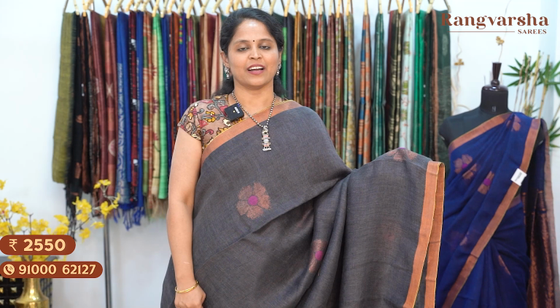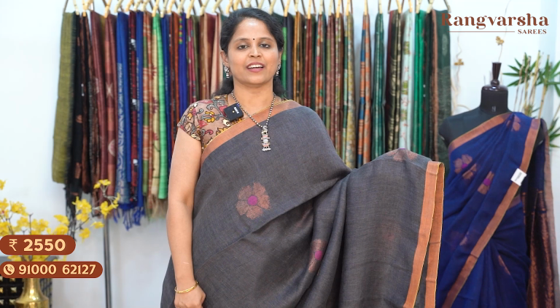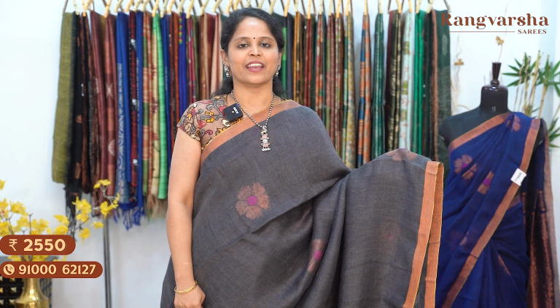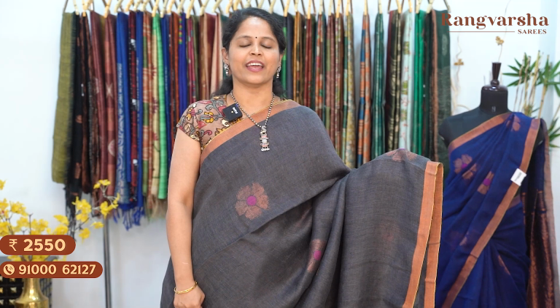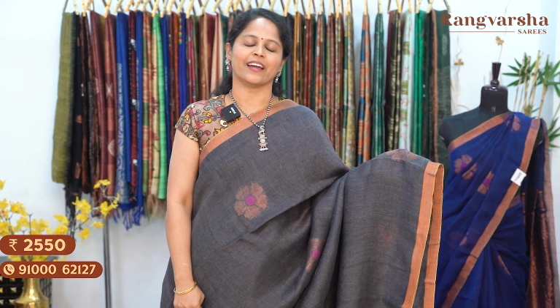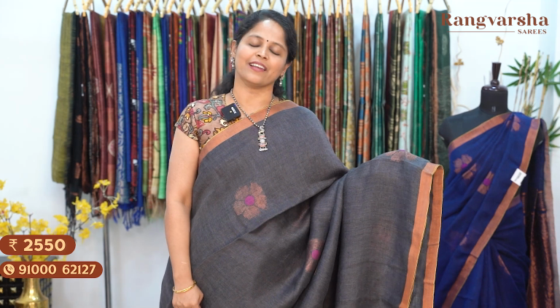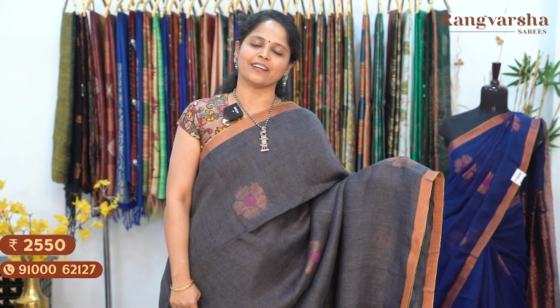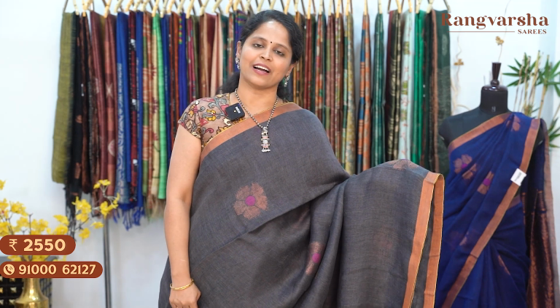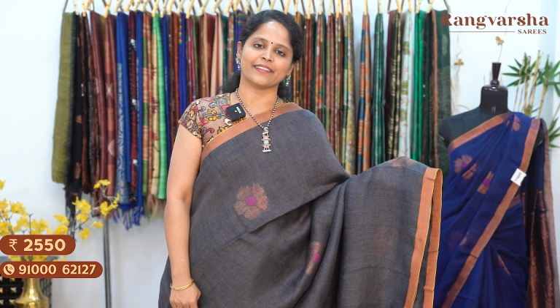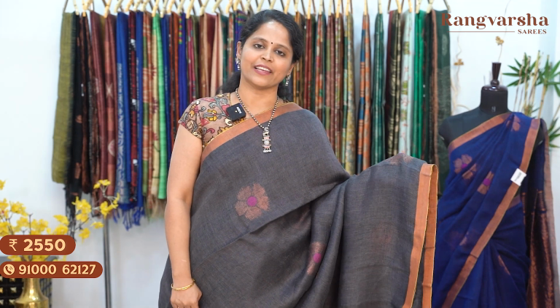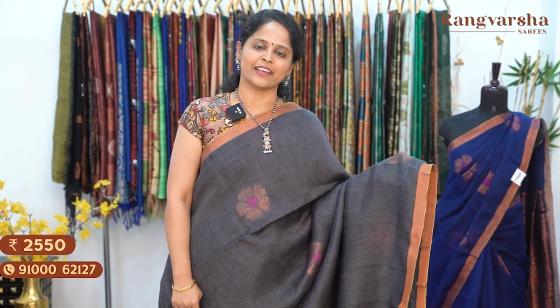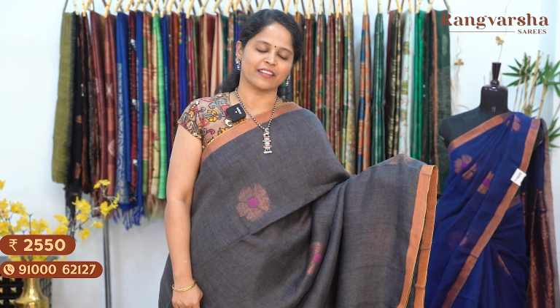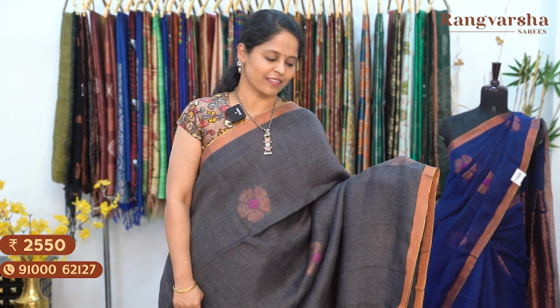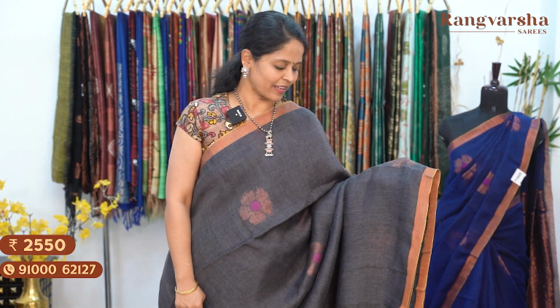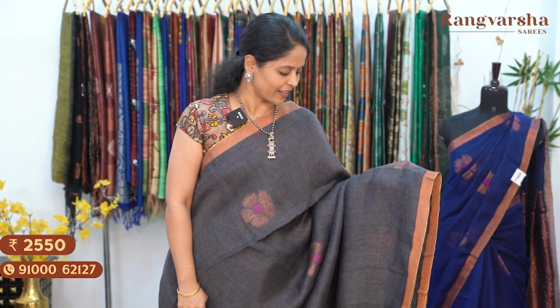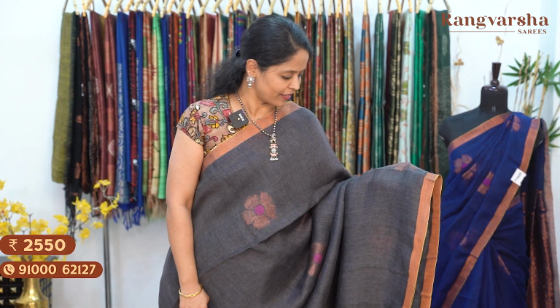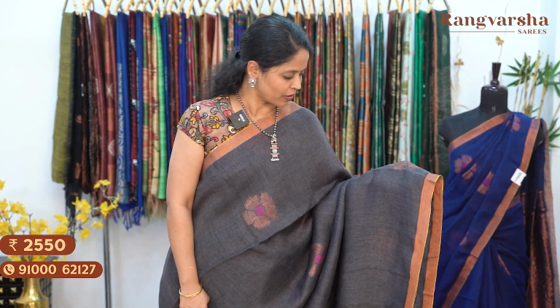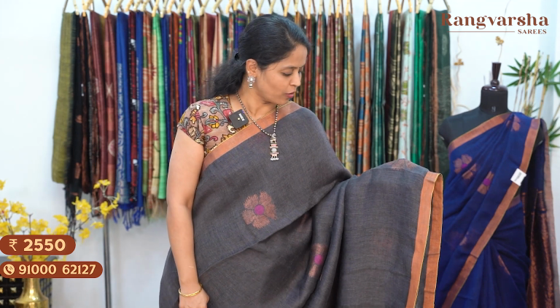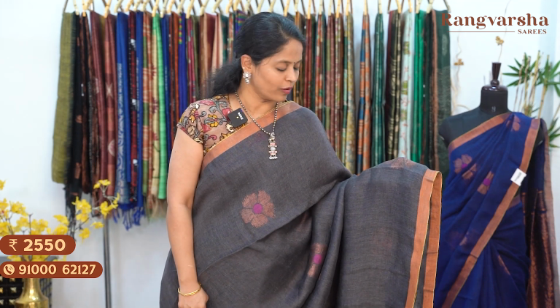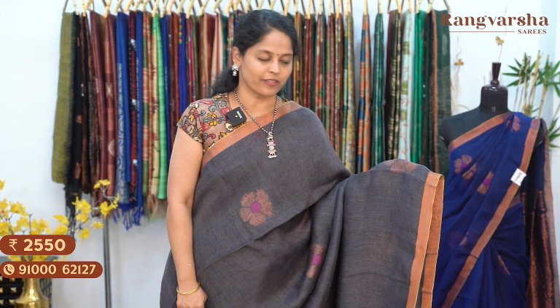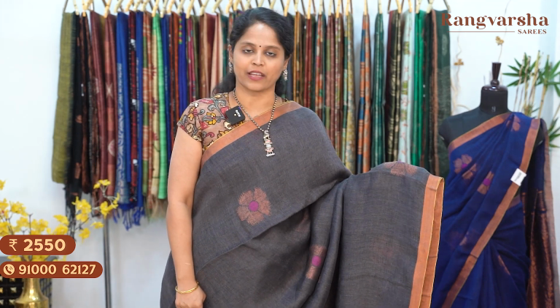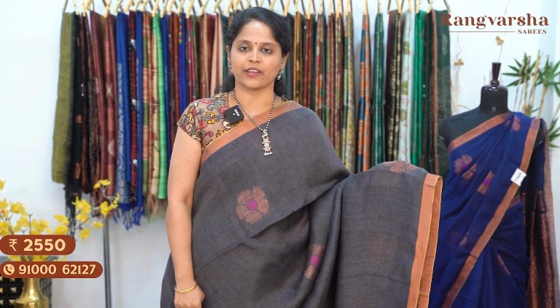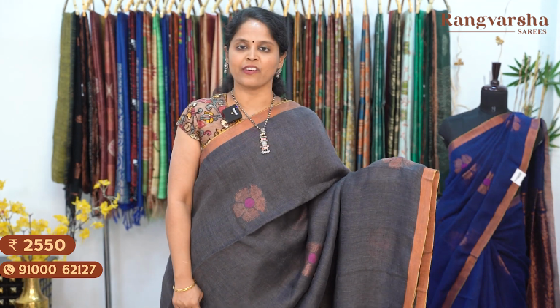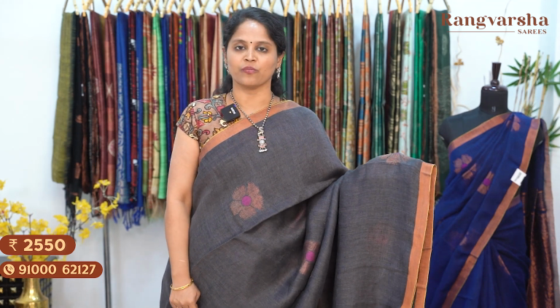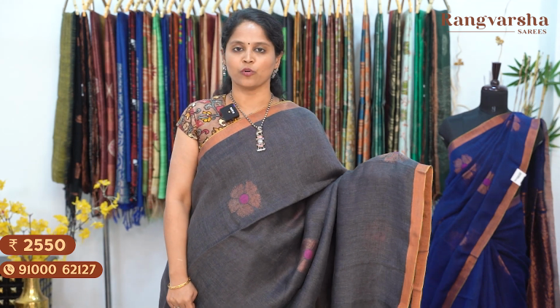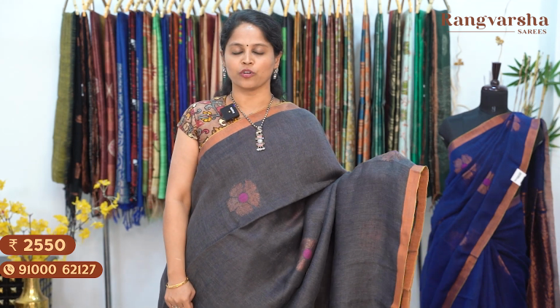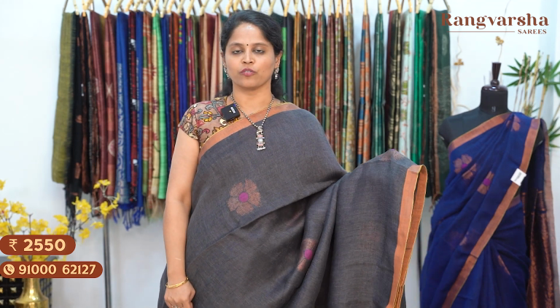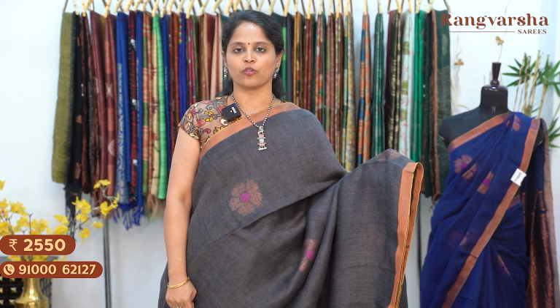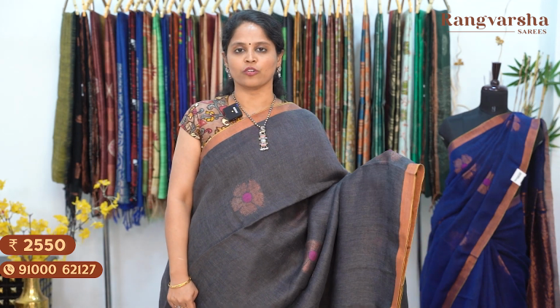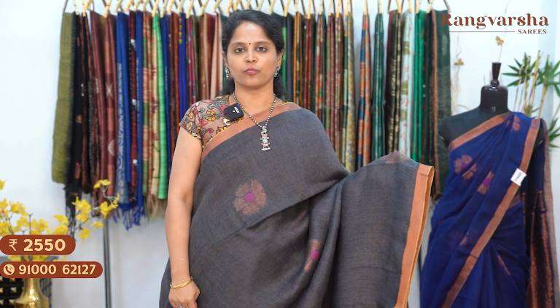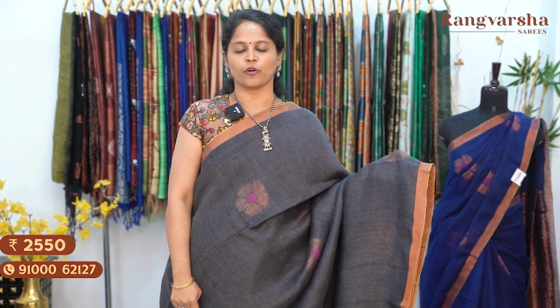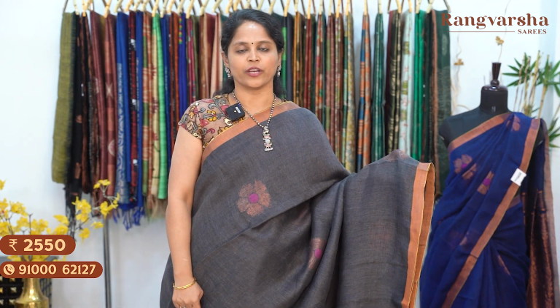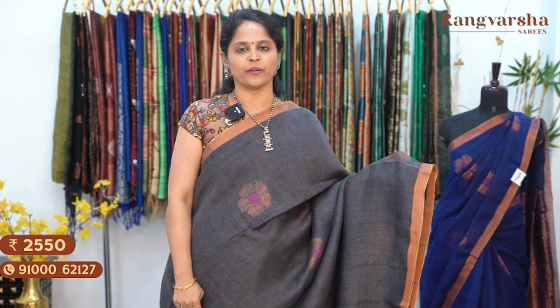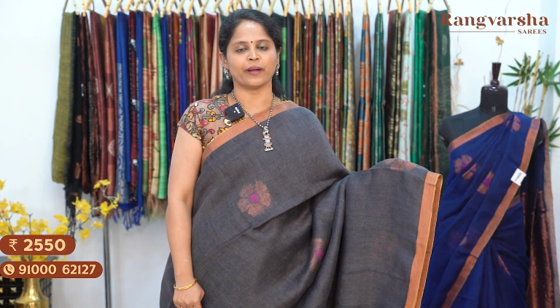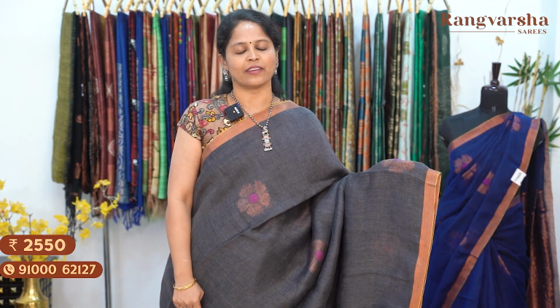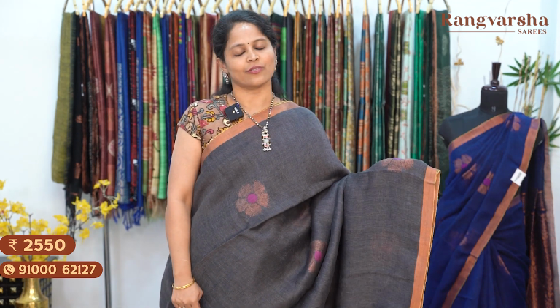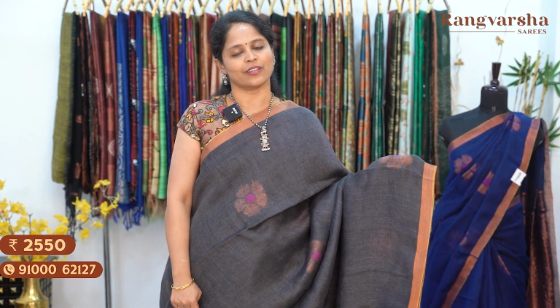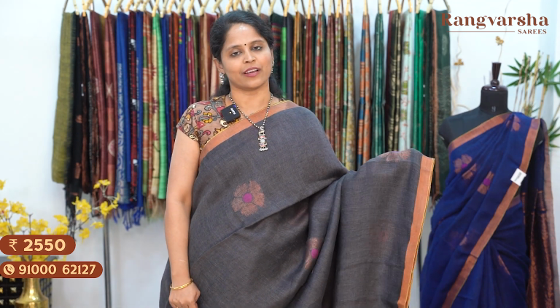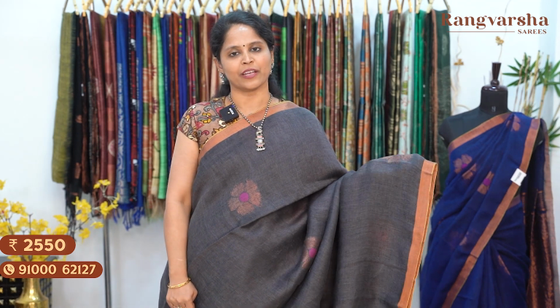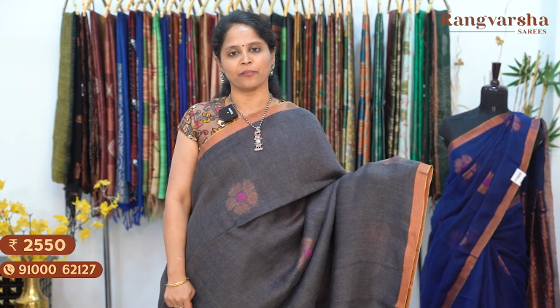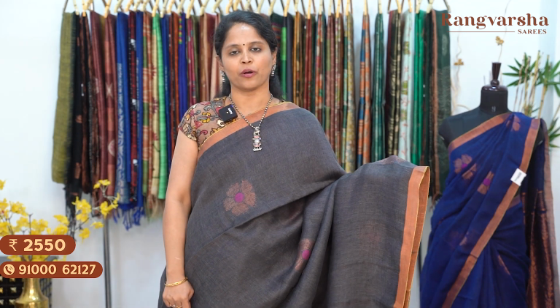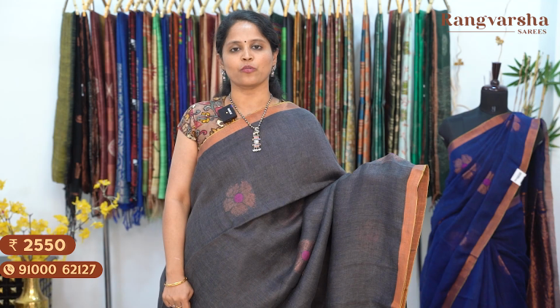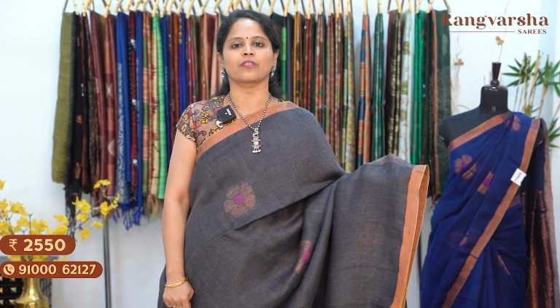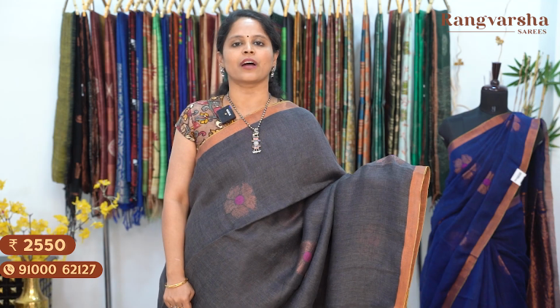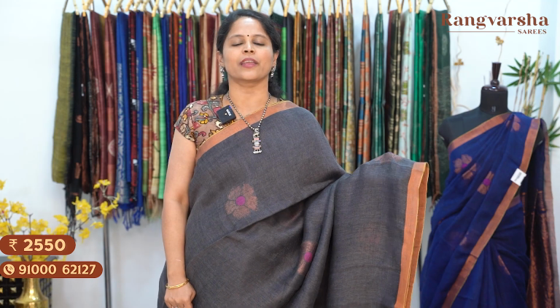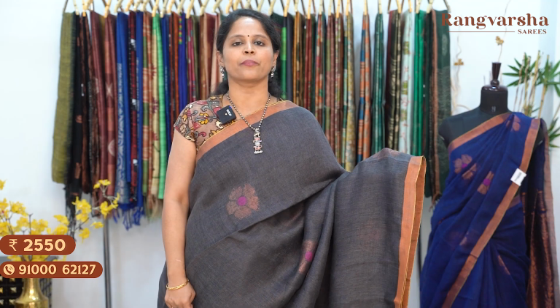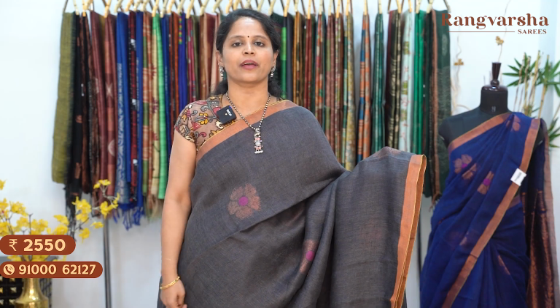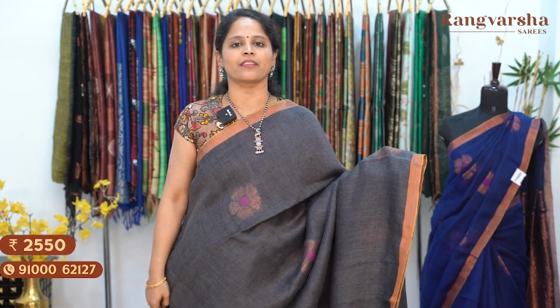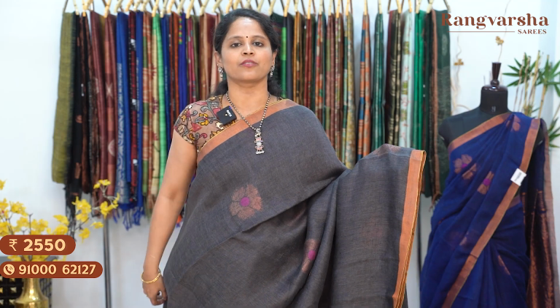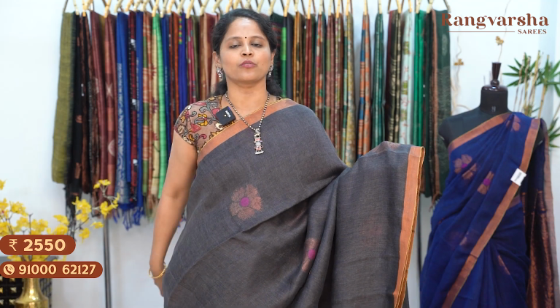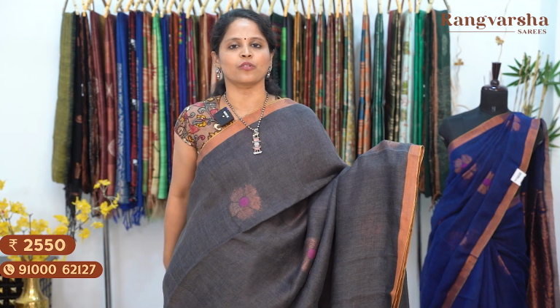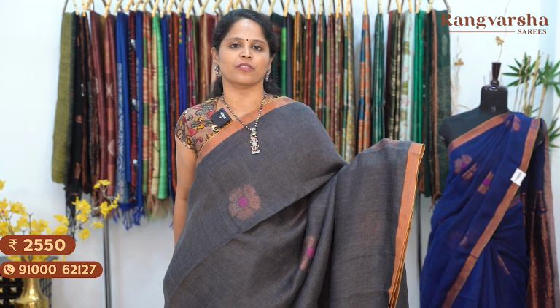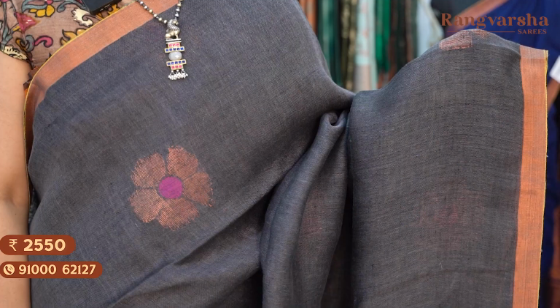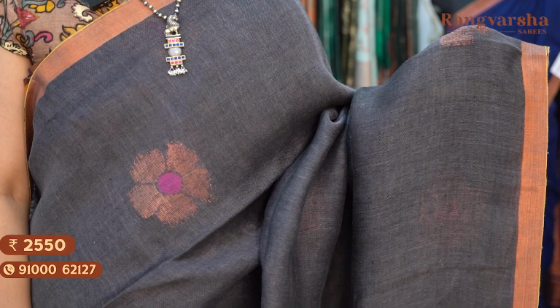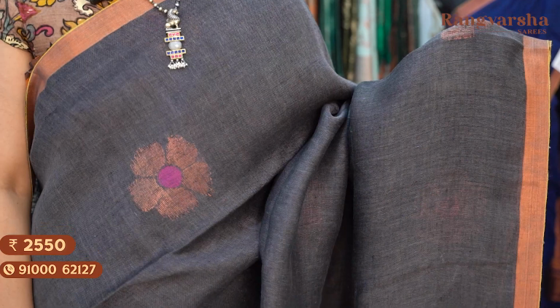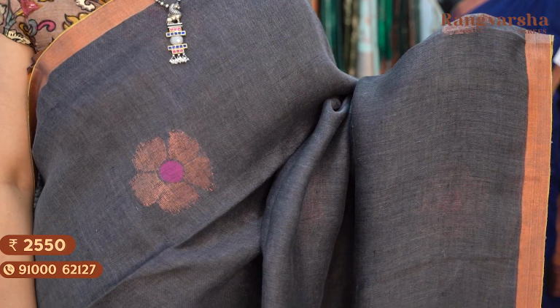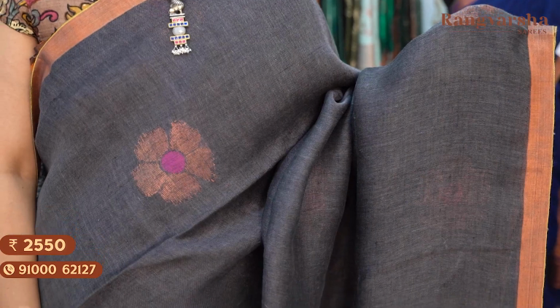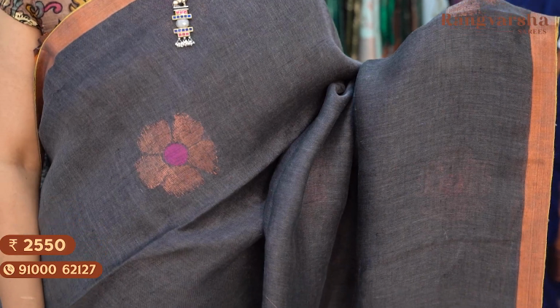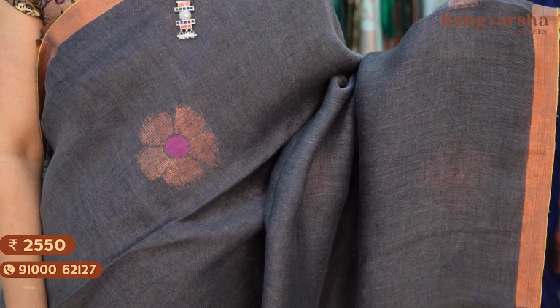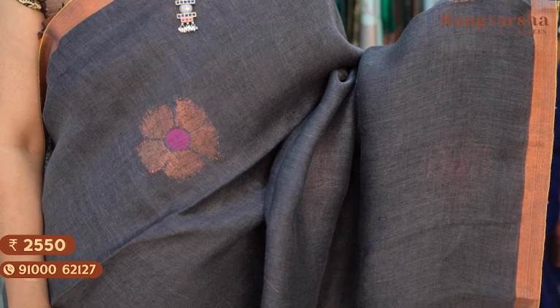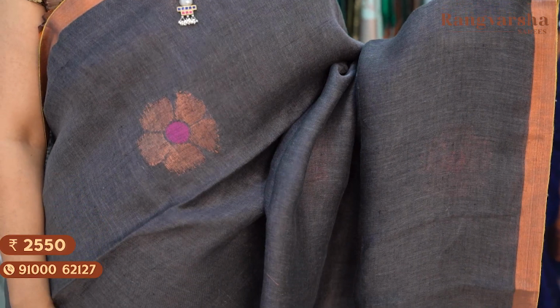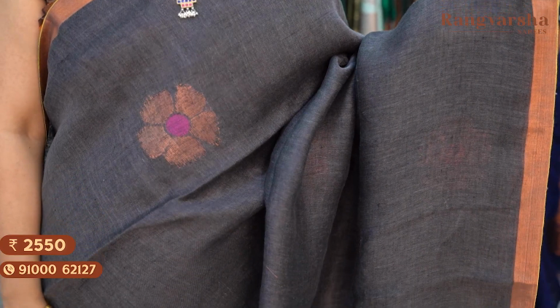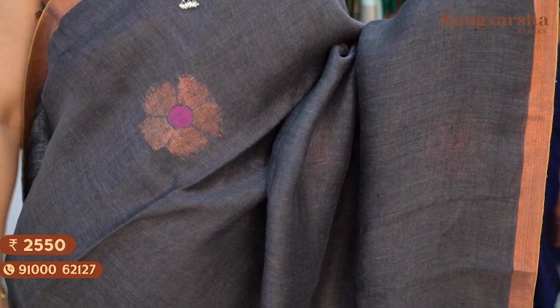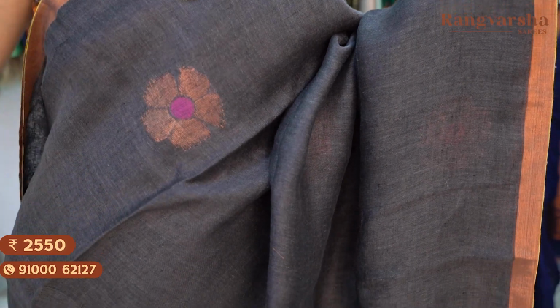A grey colour kadi linen saree with gold zari weave motifs throughout the body, matched with a running blouse. Saree price ₹2550, free shipping.